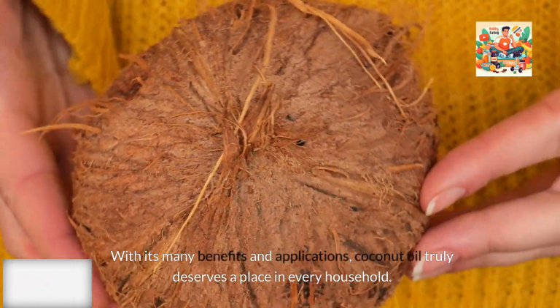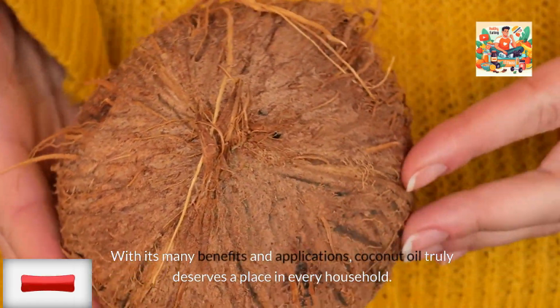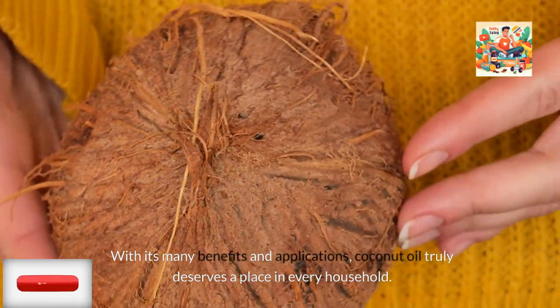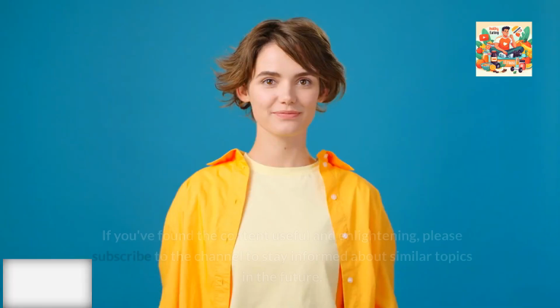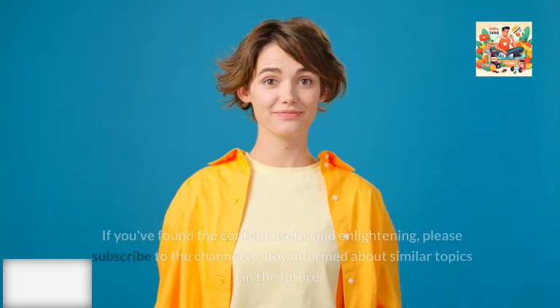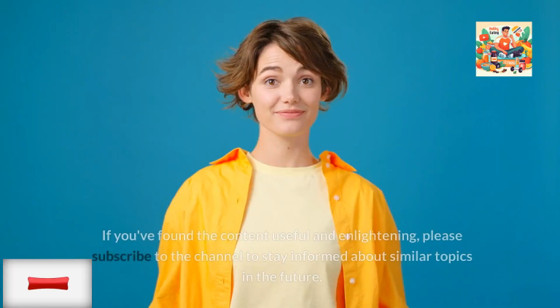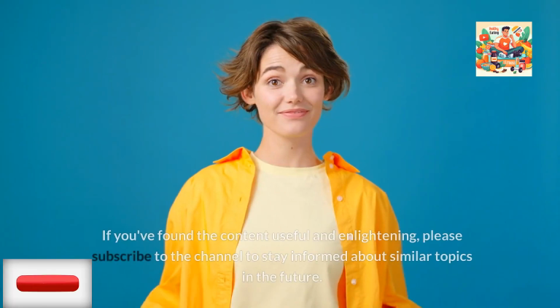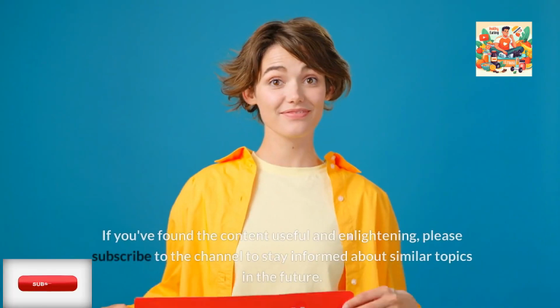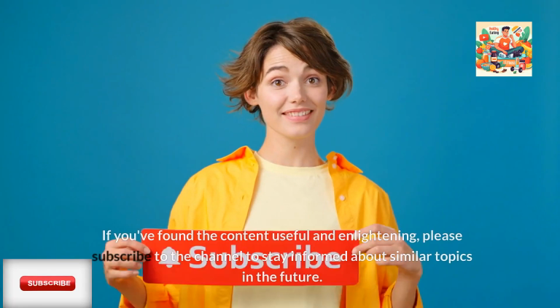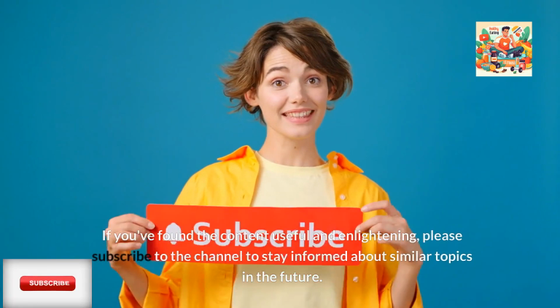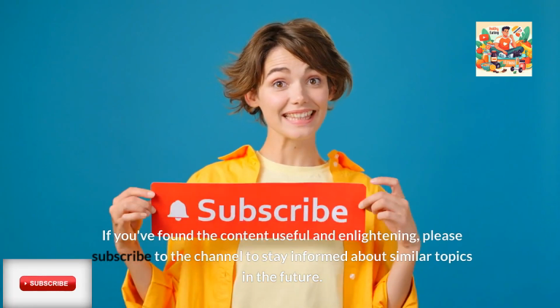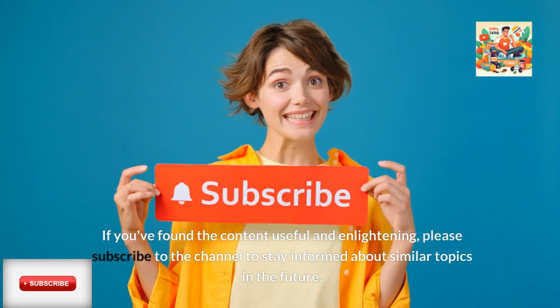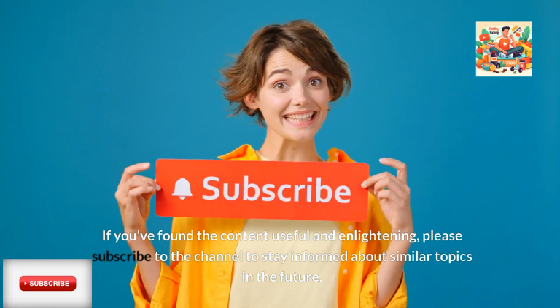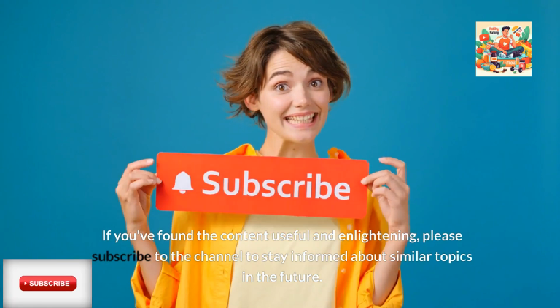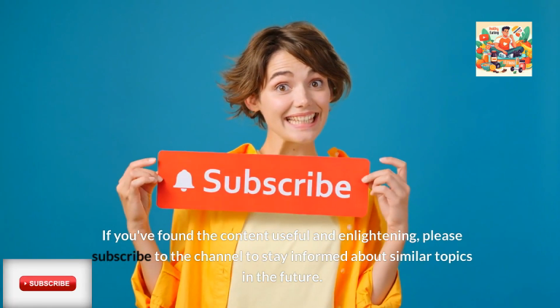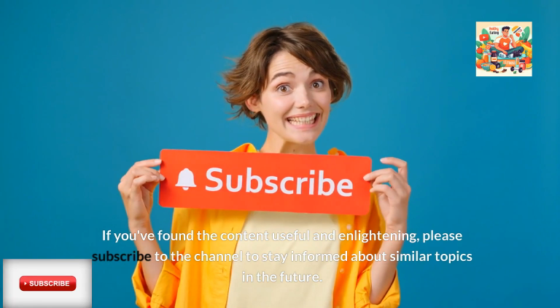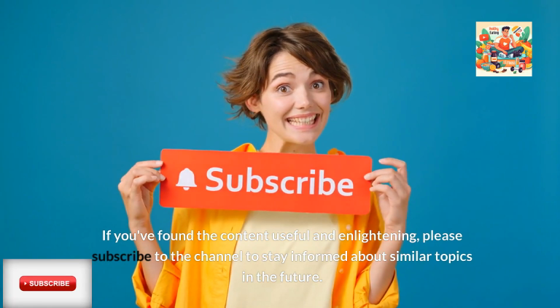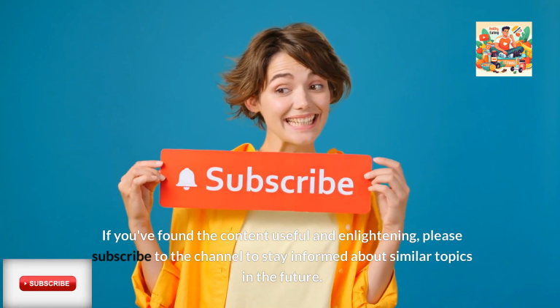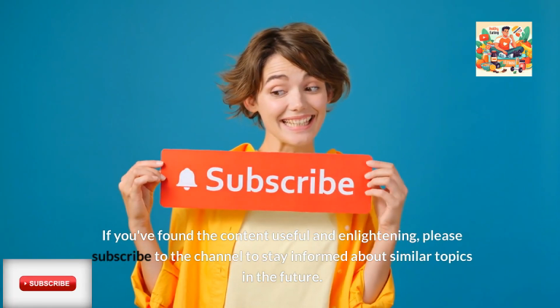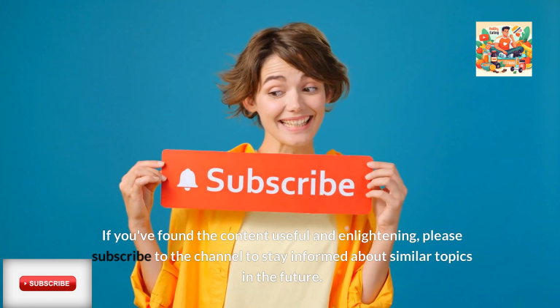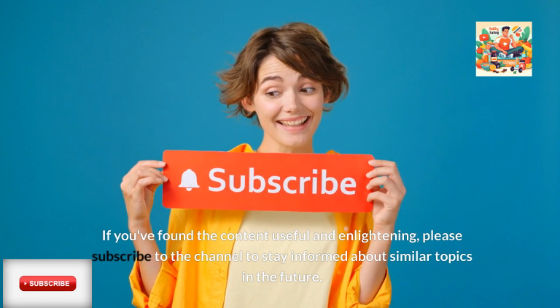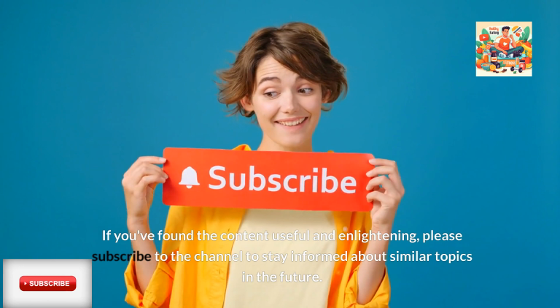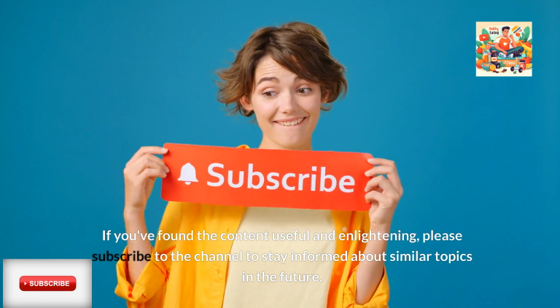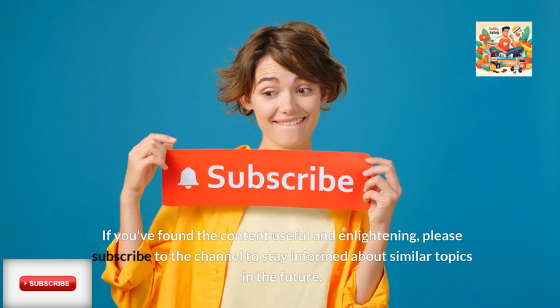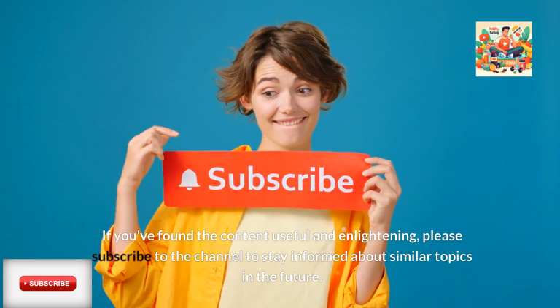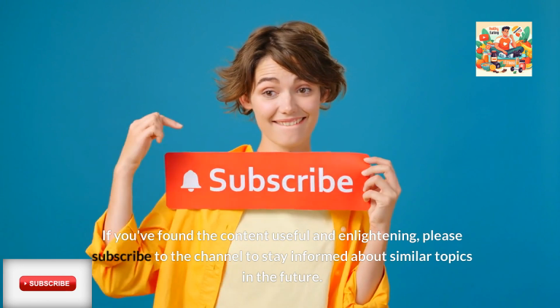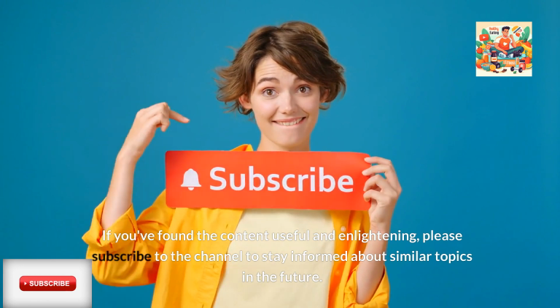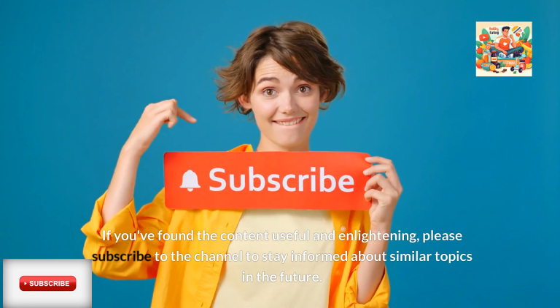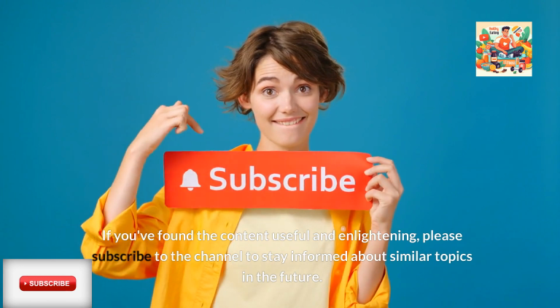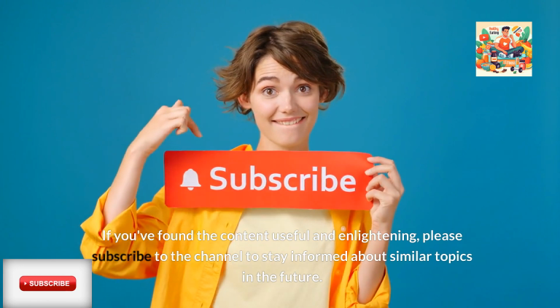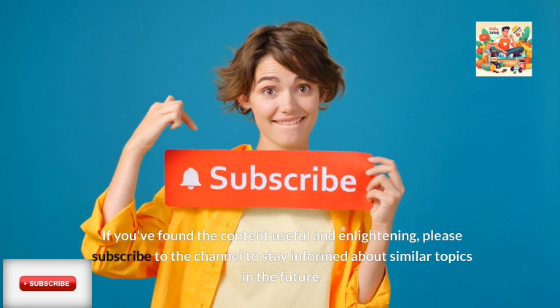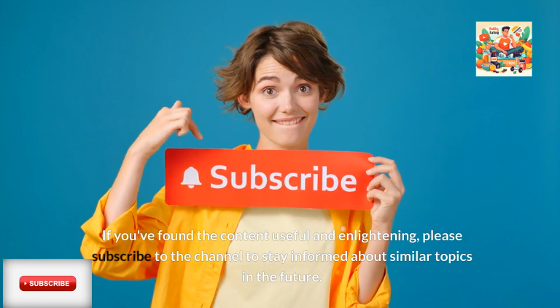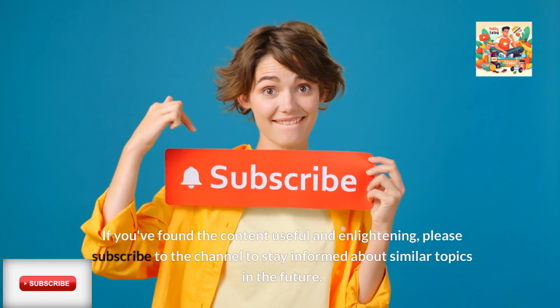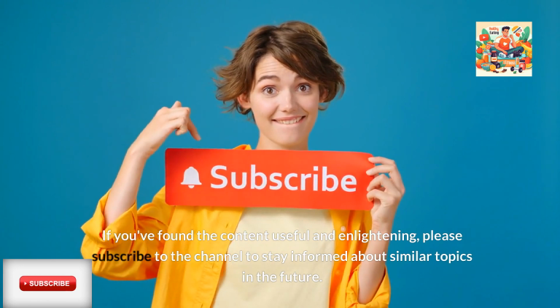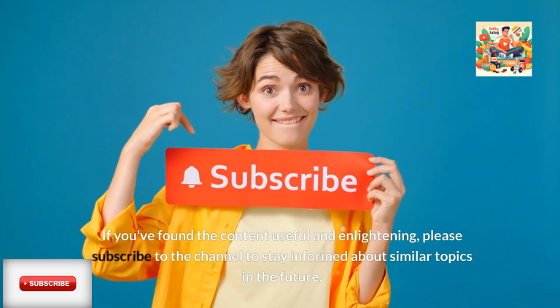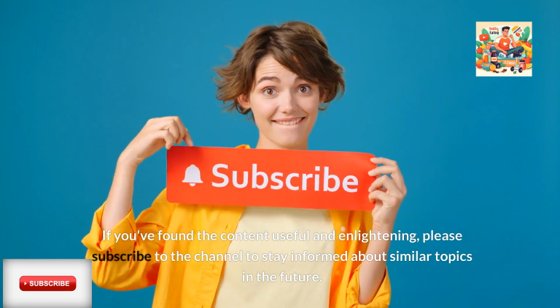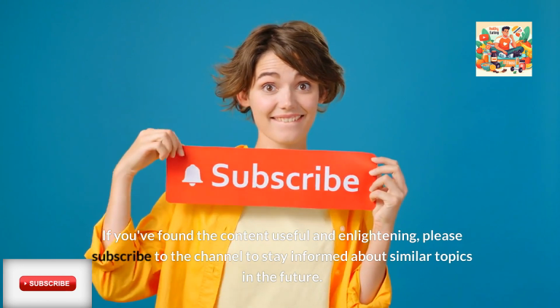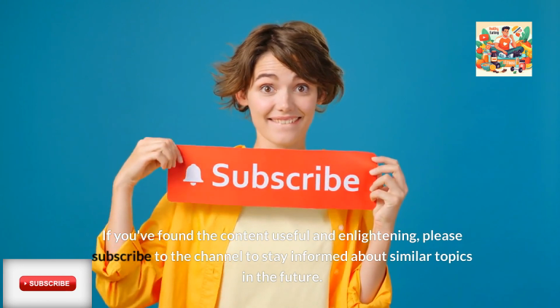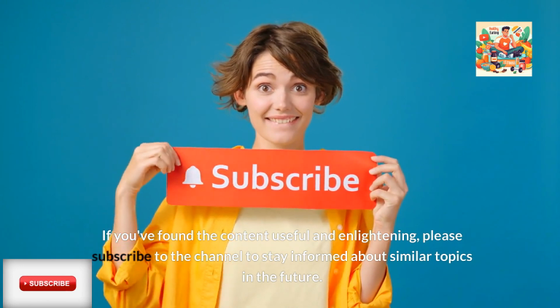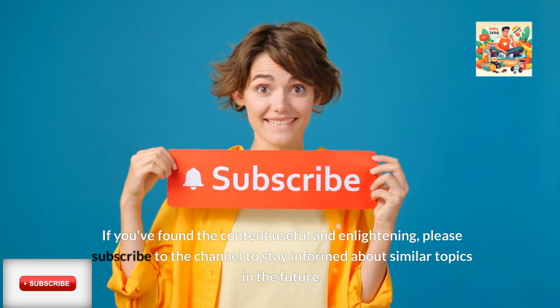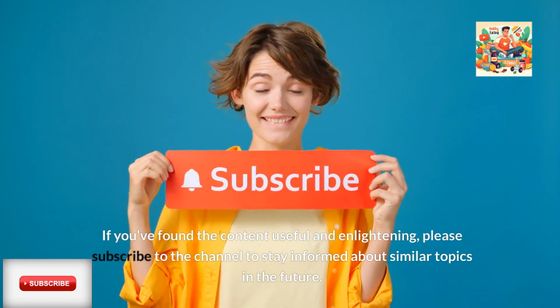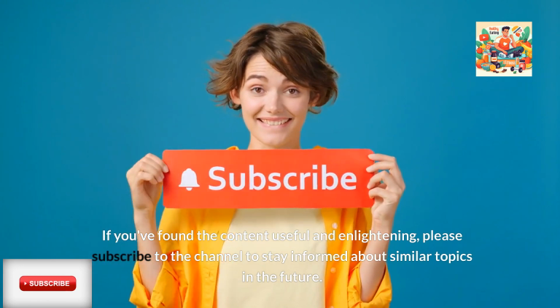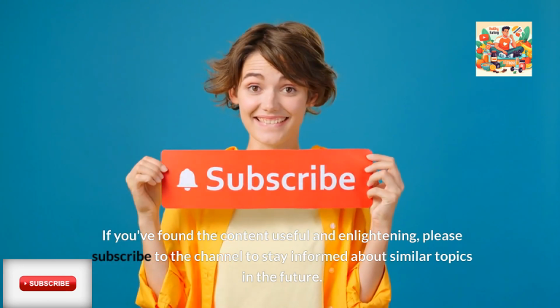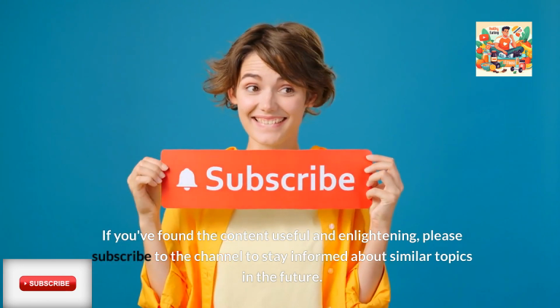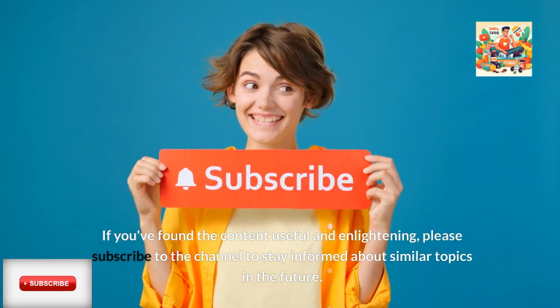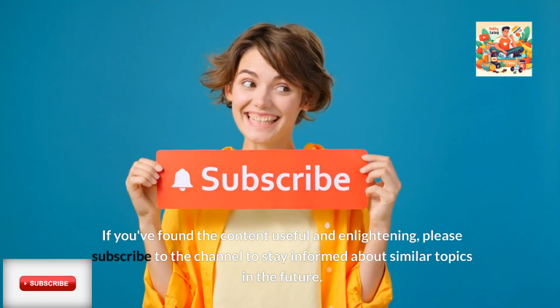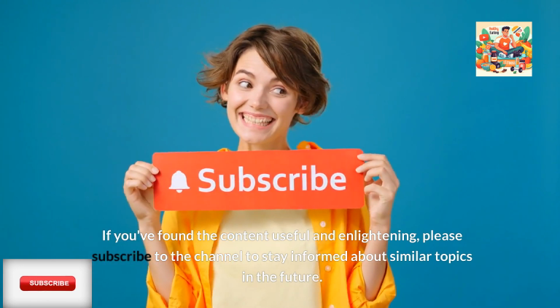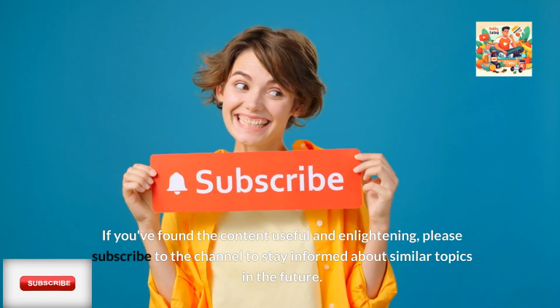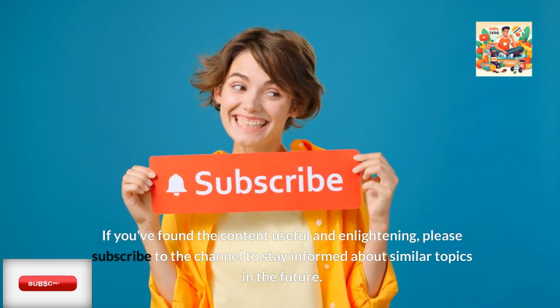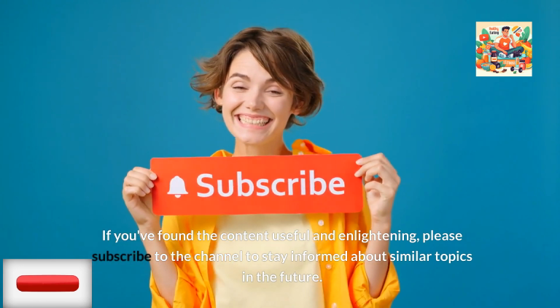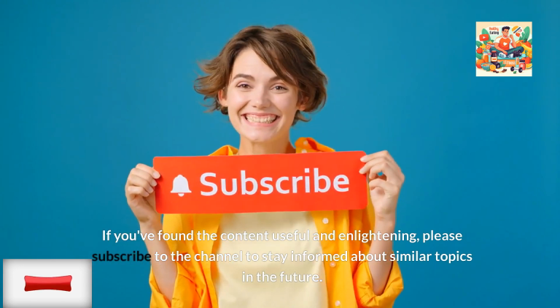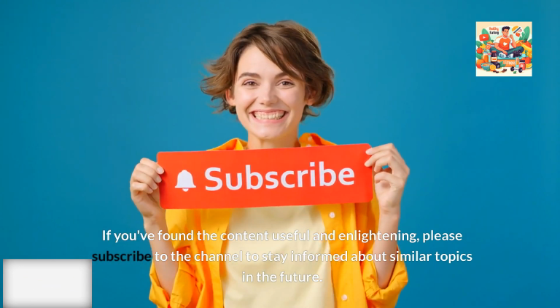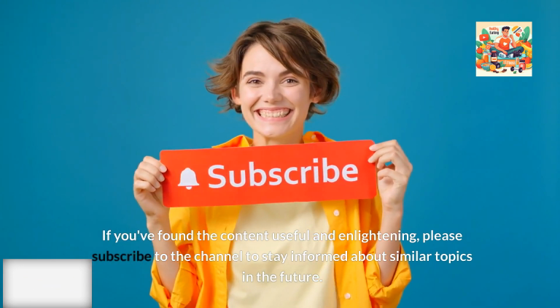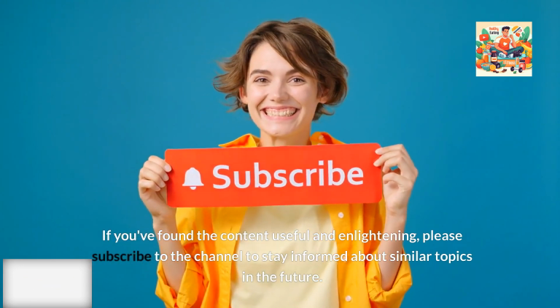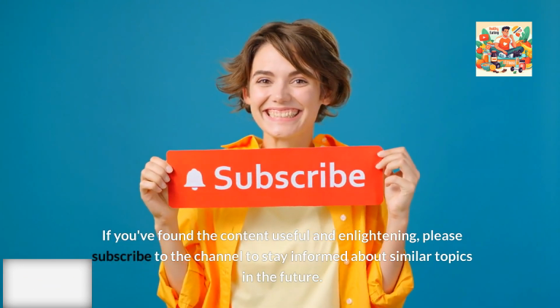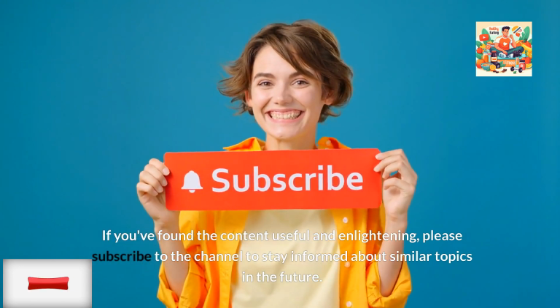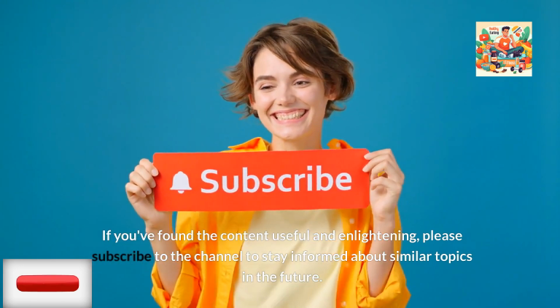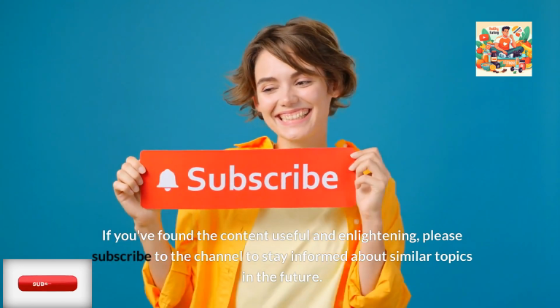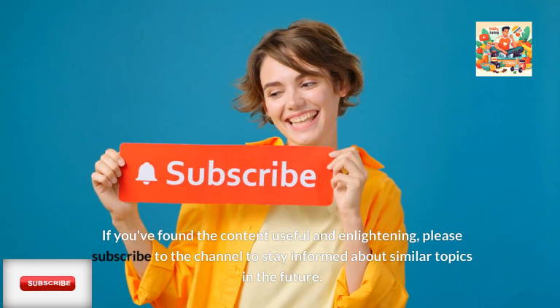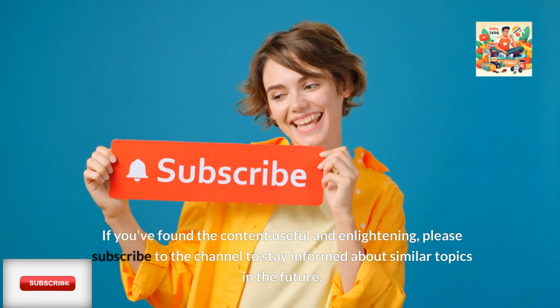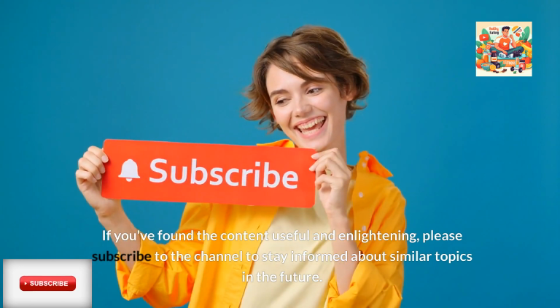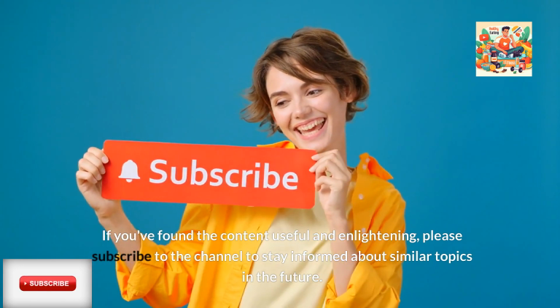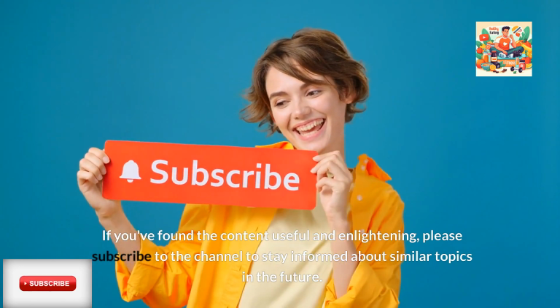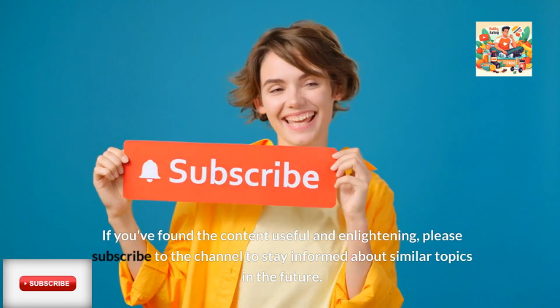If you've found the content useful and enlightening, please subscribe to the channel to stay informed about similar topics in the future.